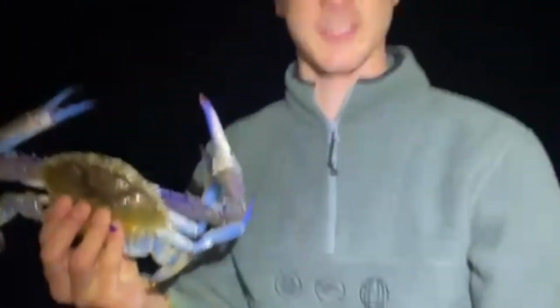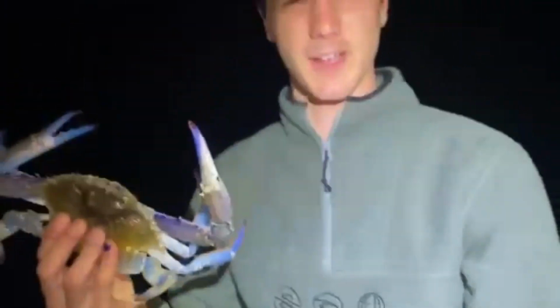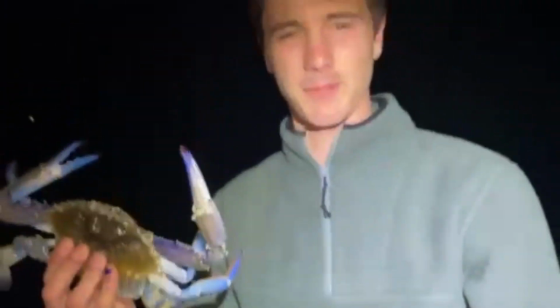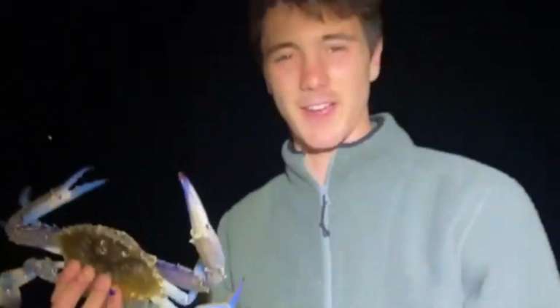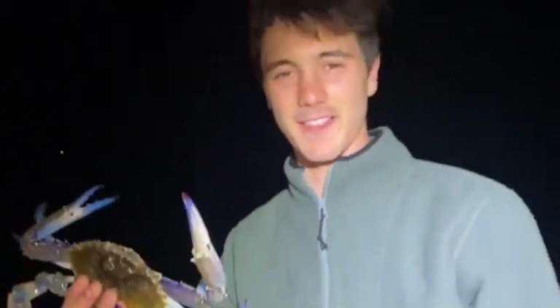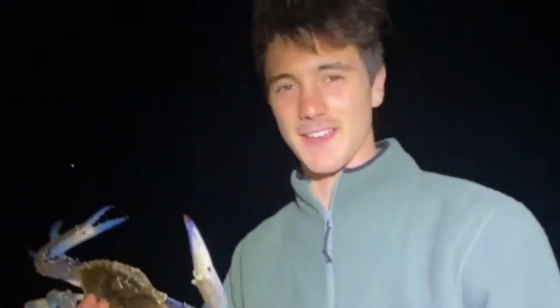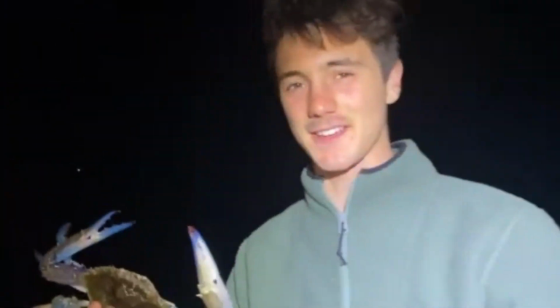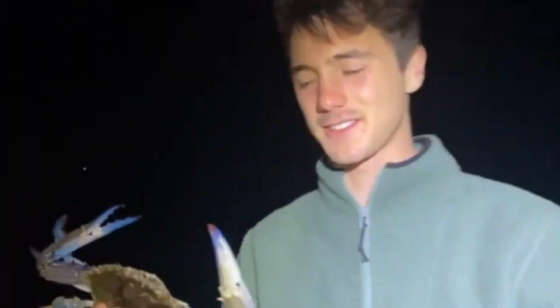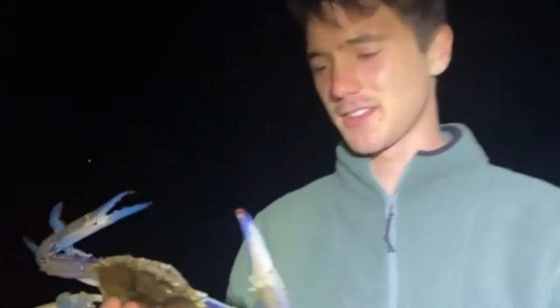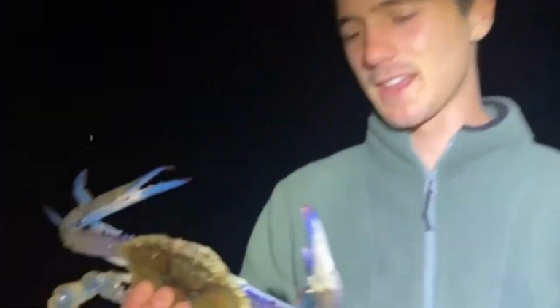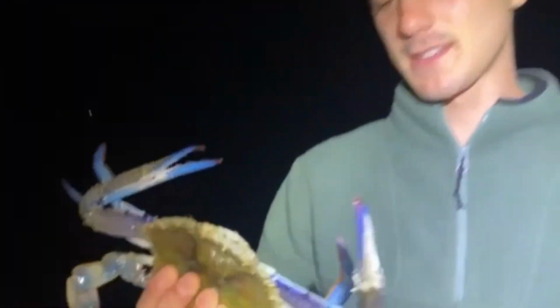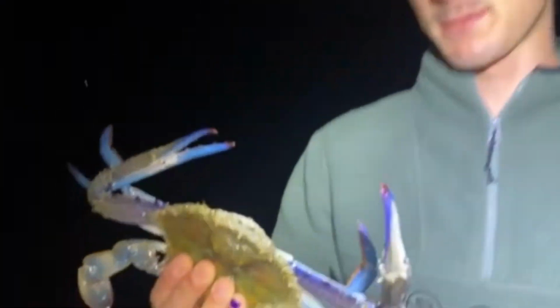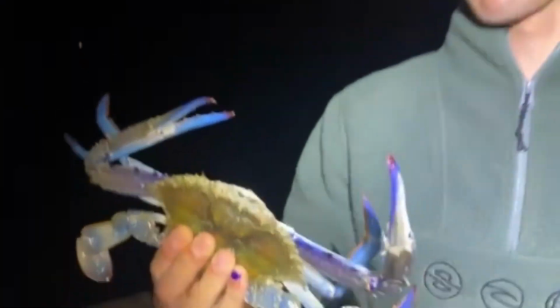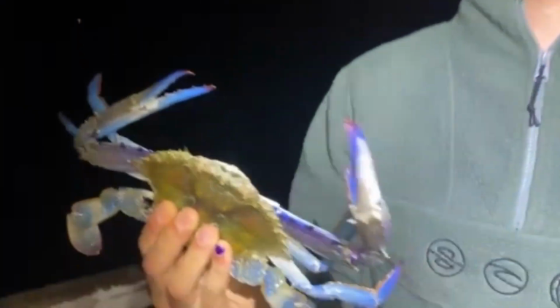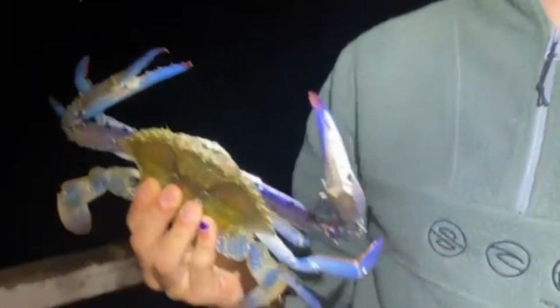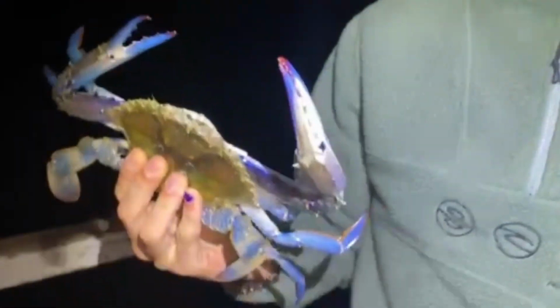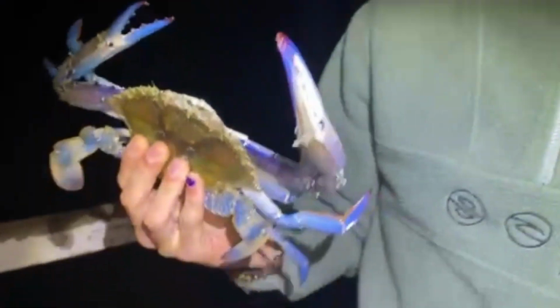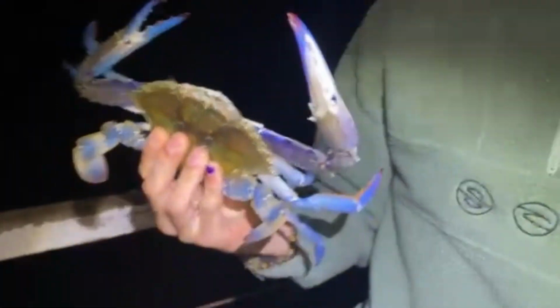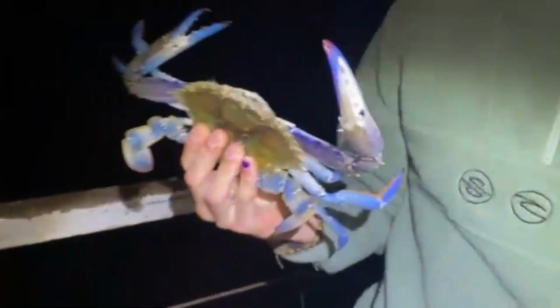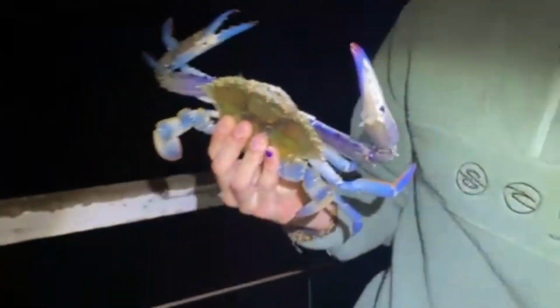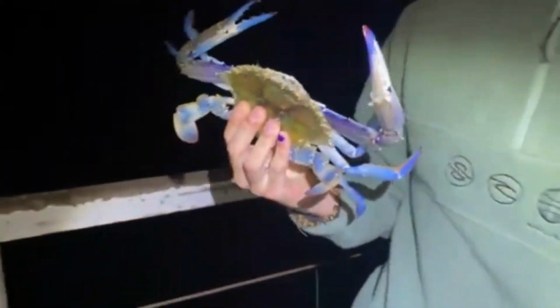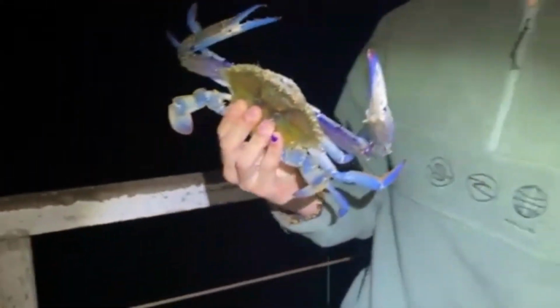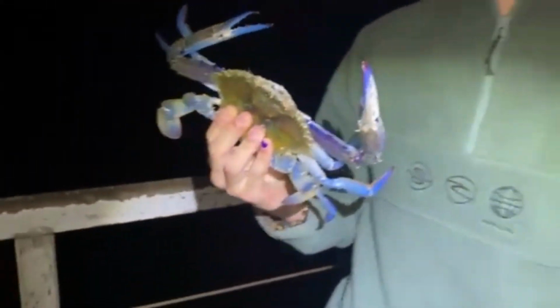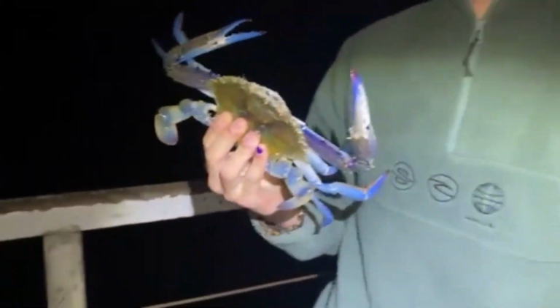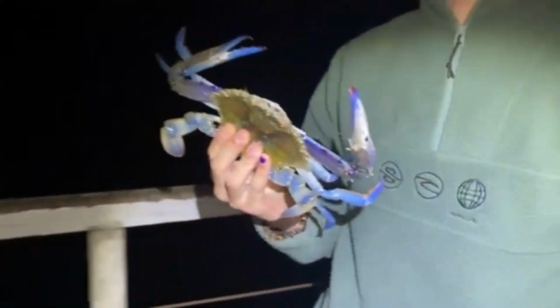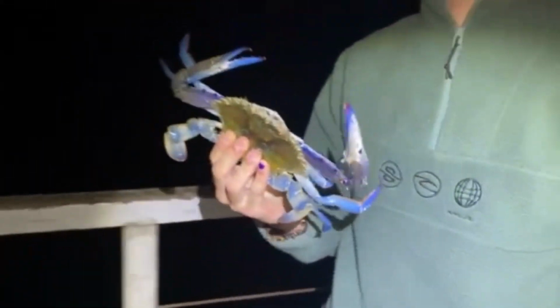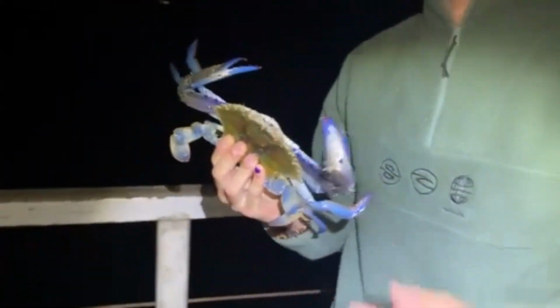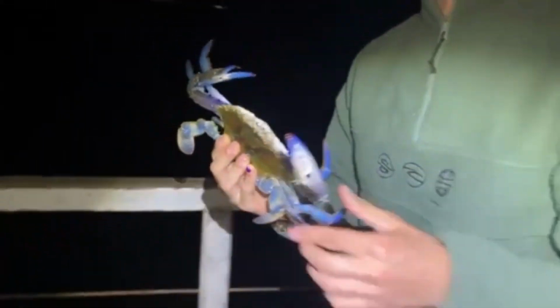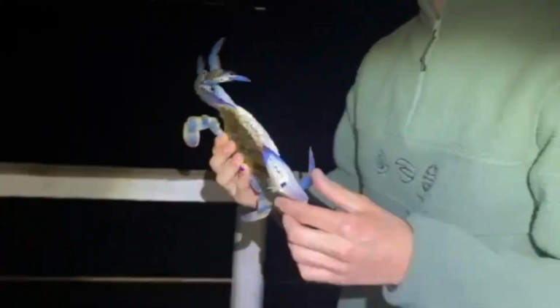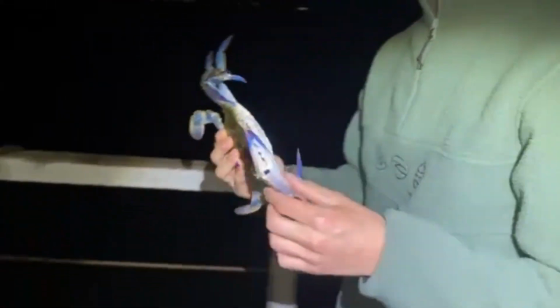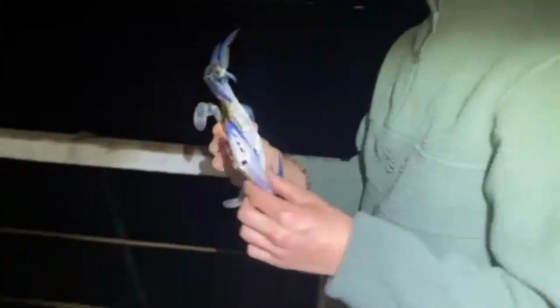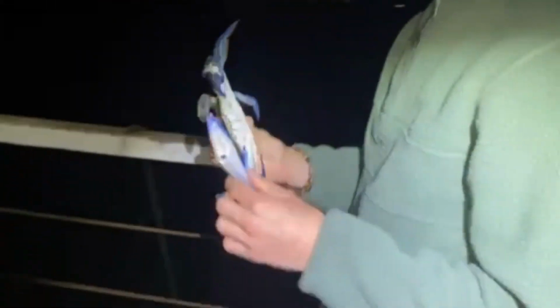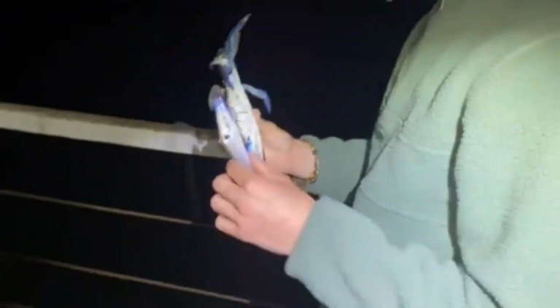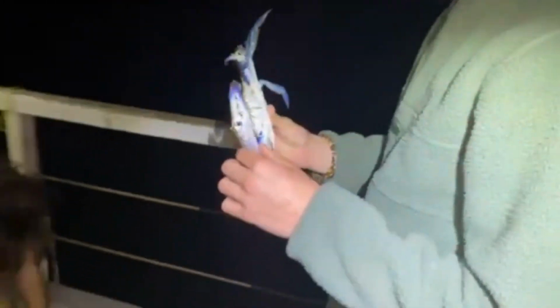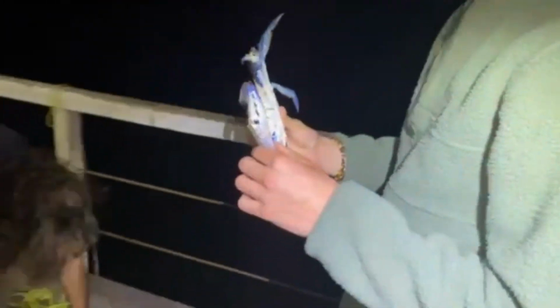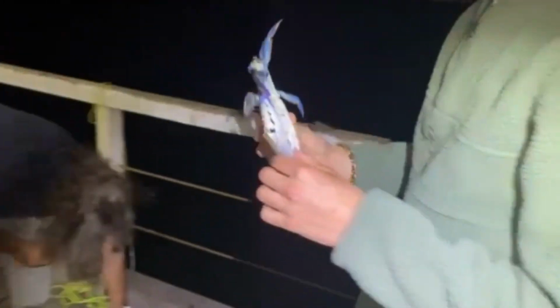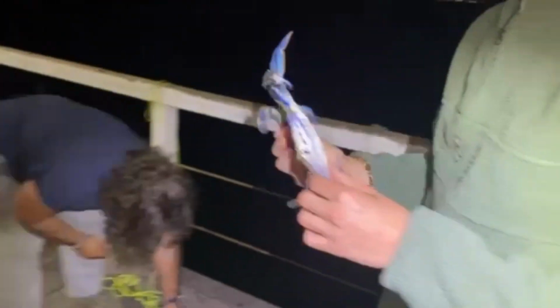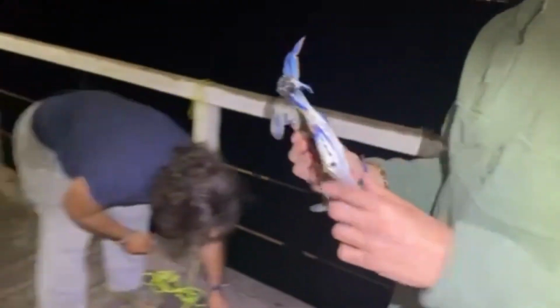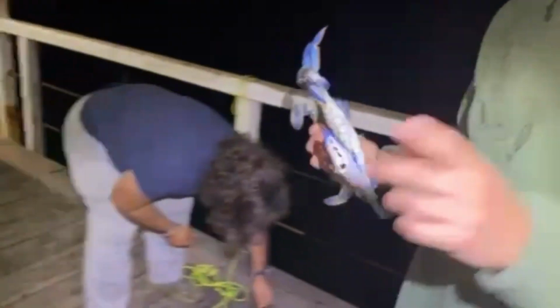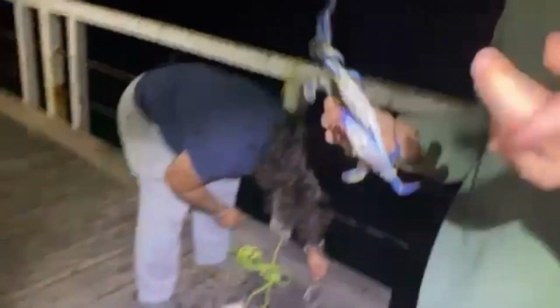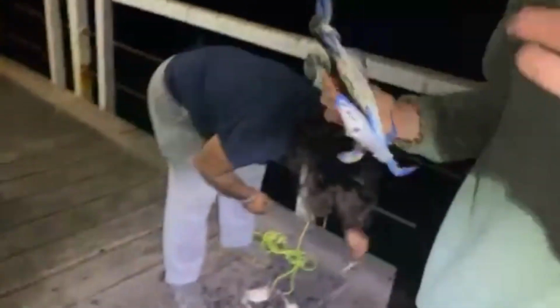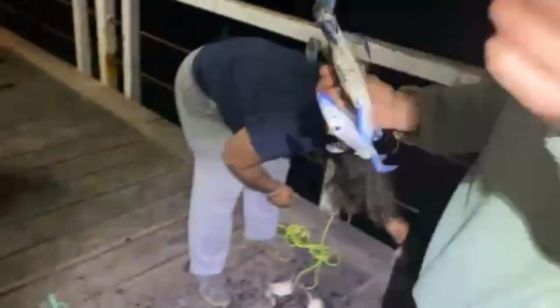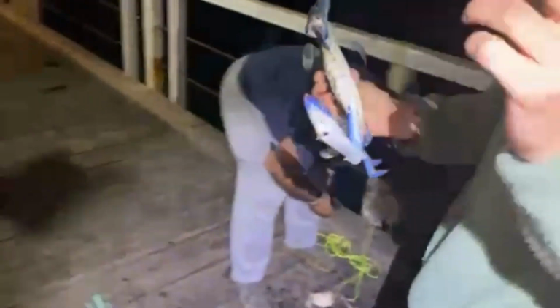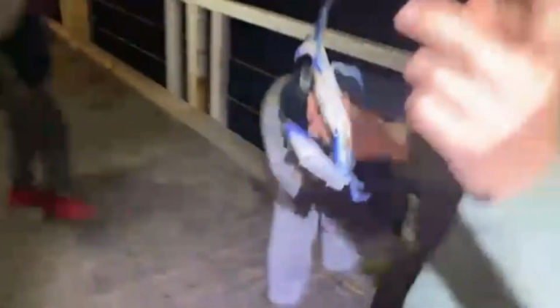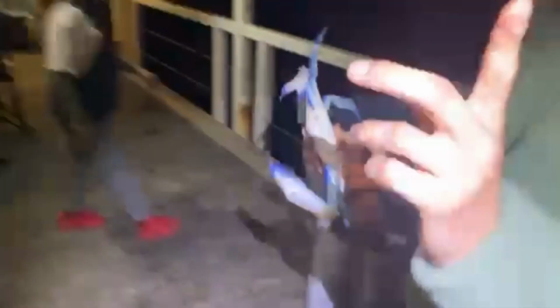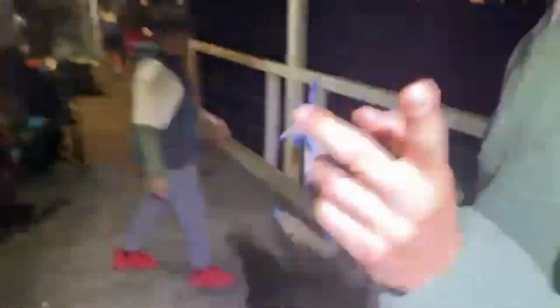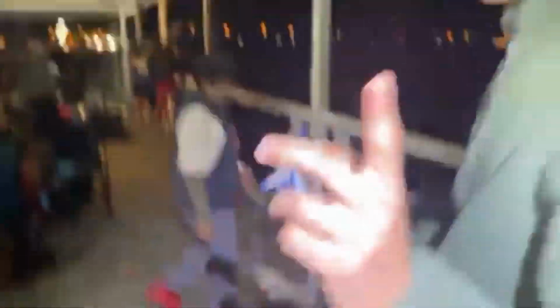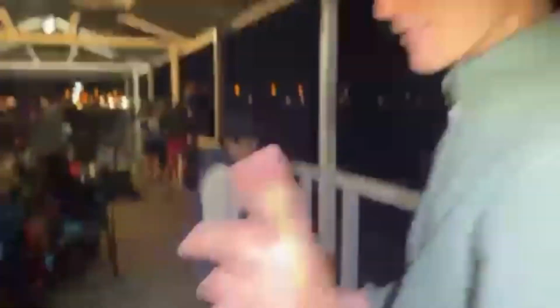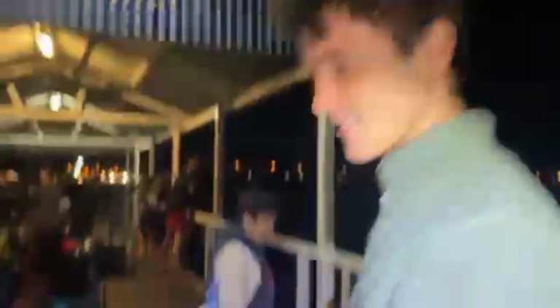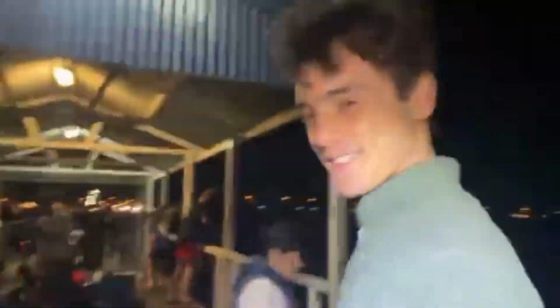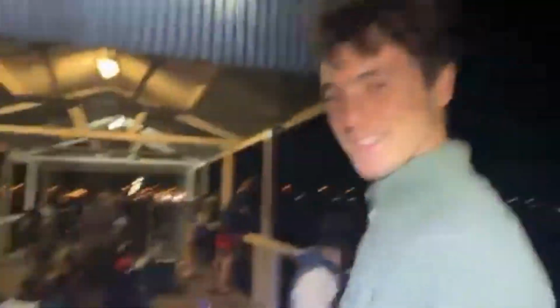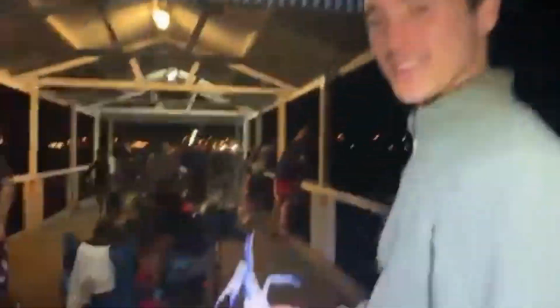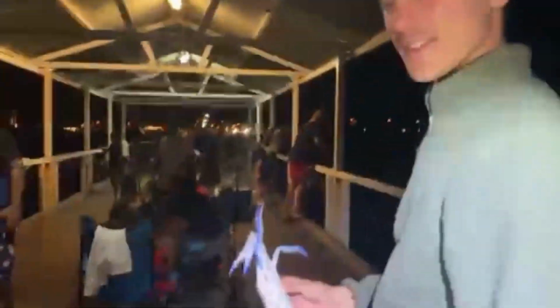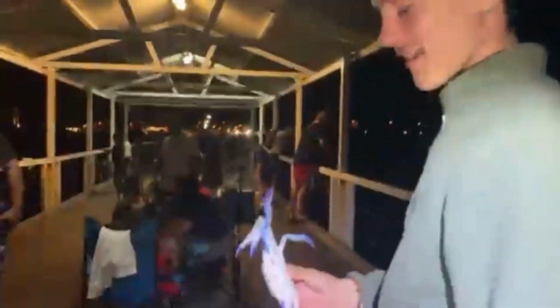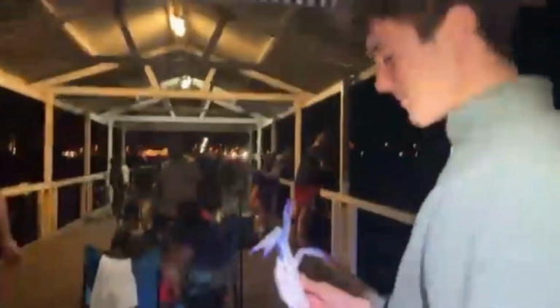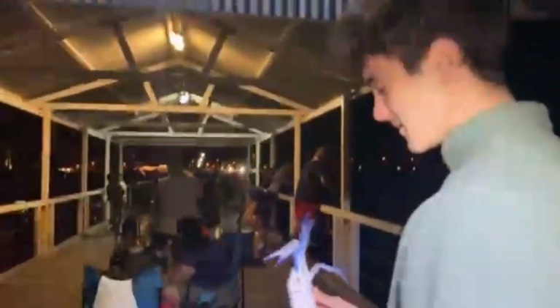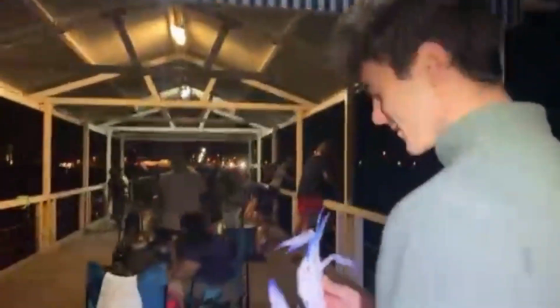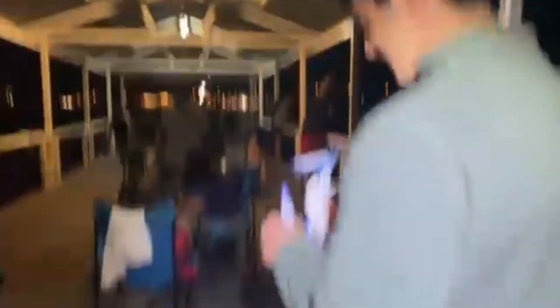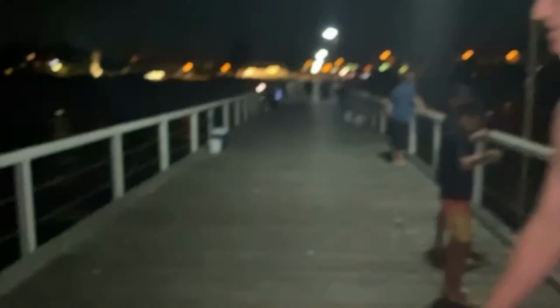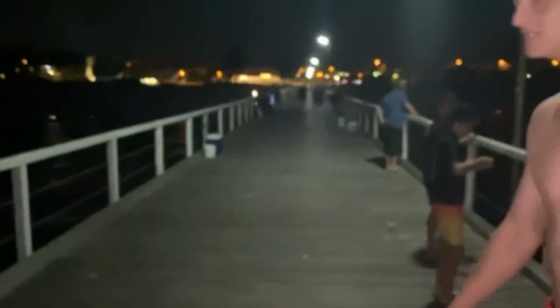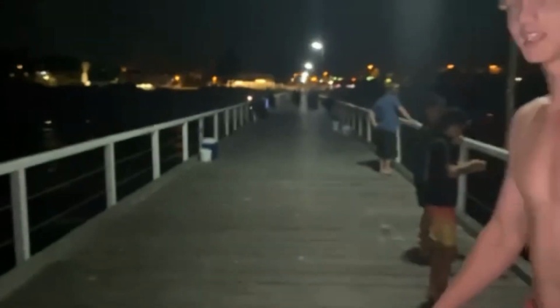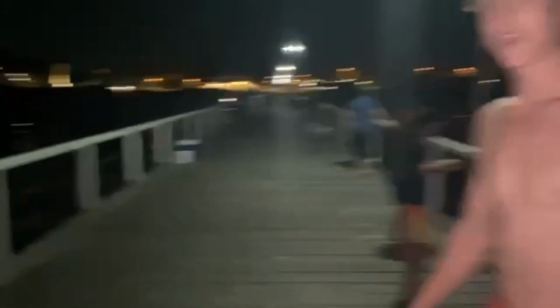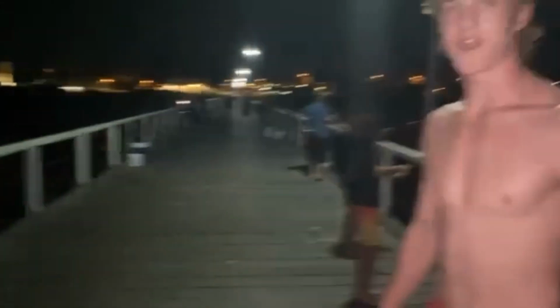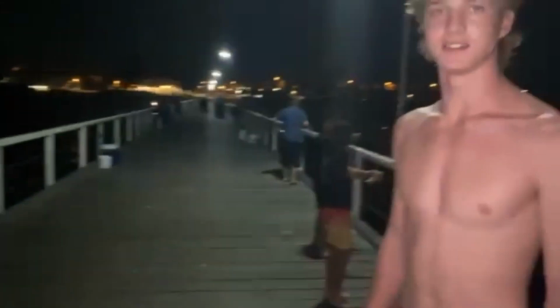So that's probably one legal one and one small one — chuck the small one back. That's a good size crab right there. So that's maybe almost 15 crabs for the night, so stay tuned and let's see what happens.